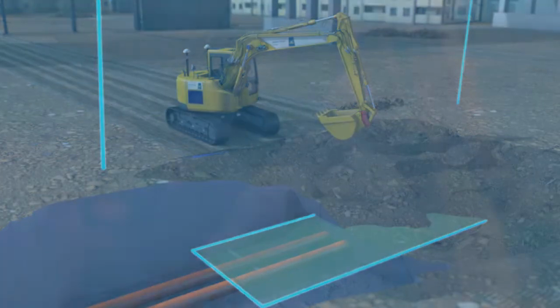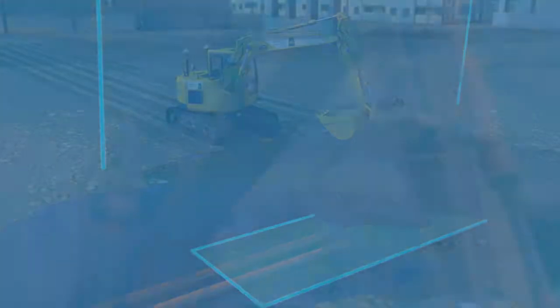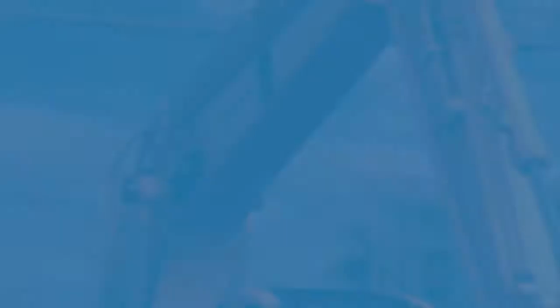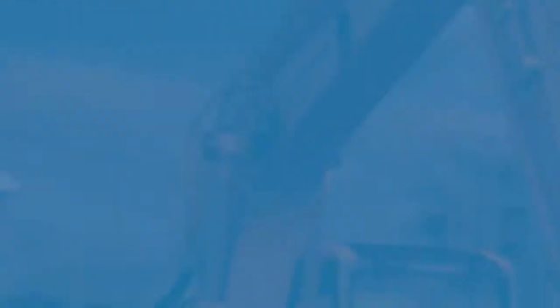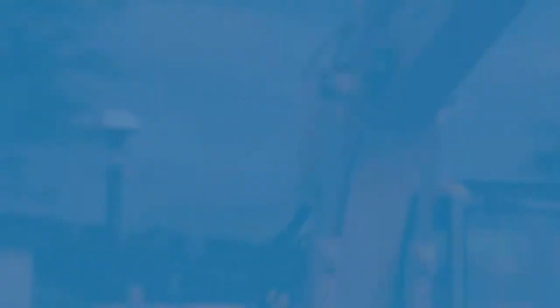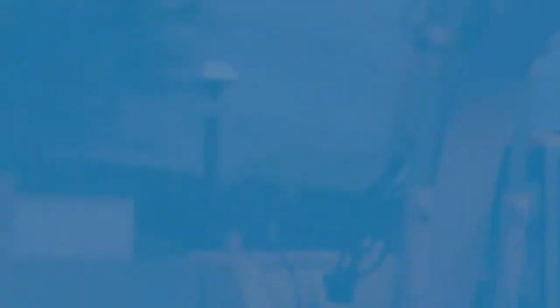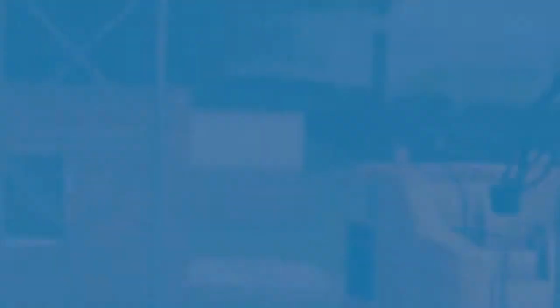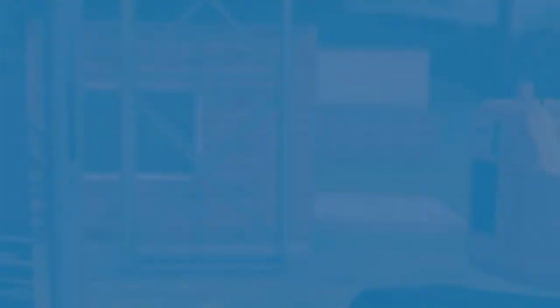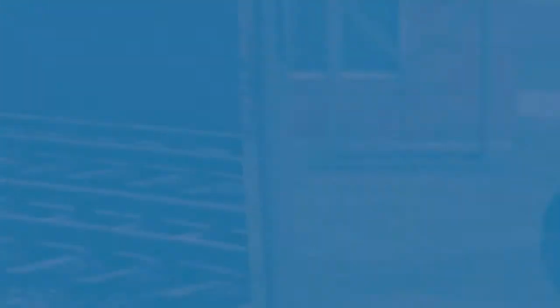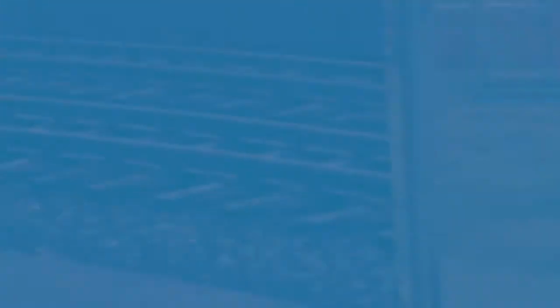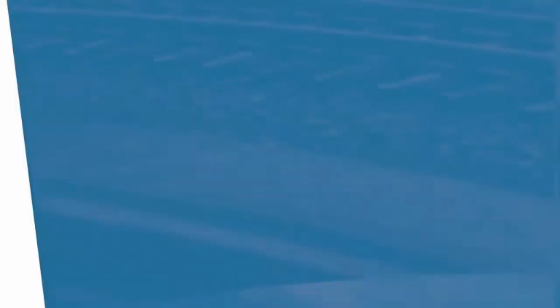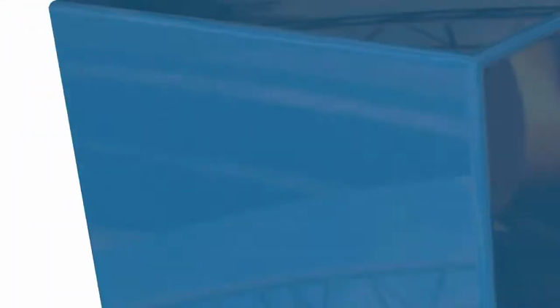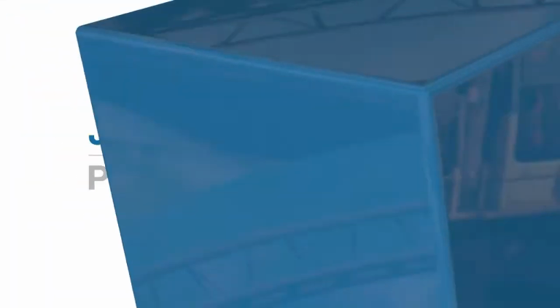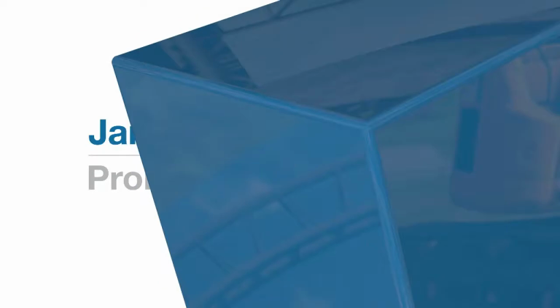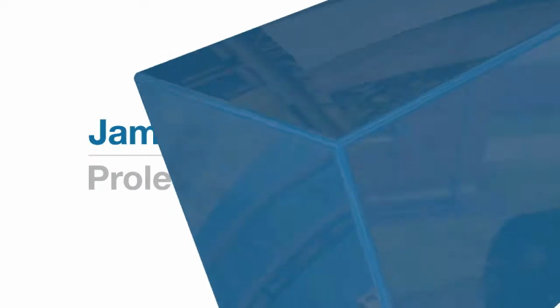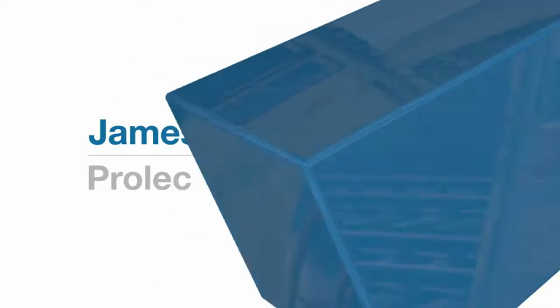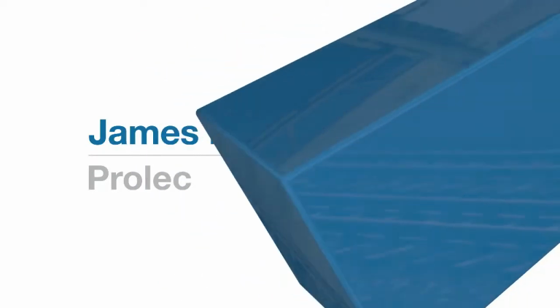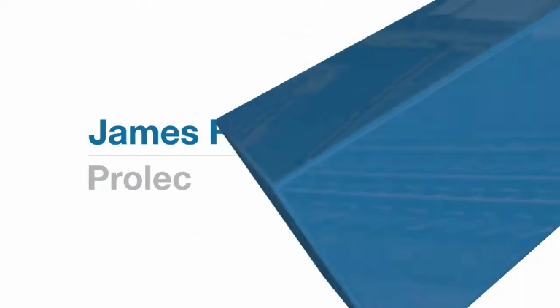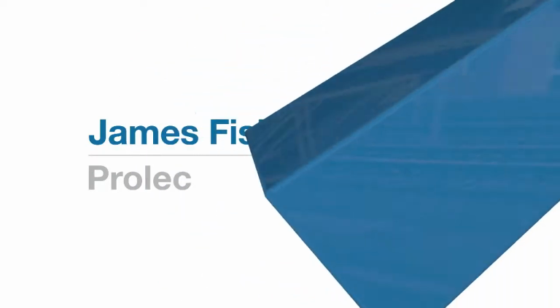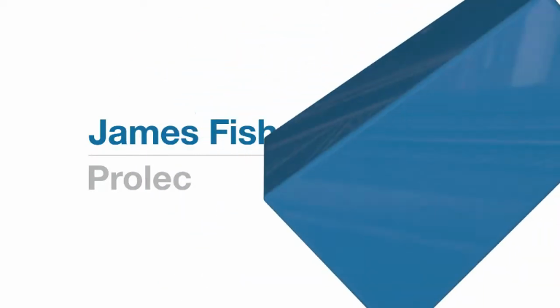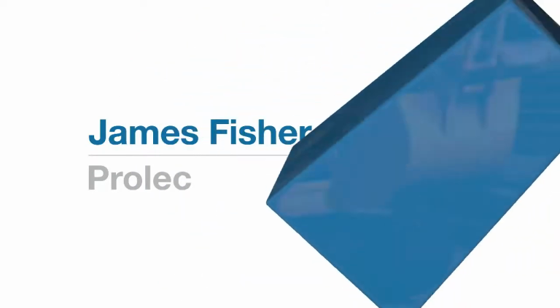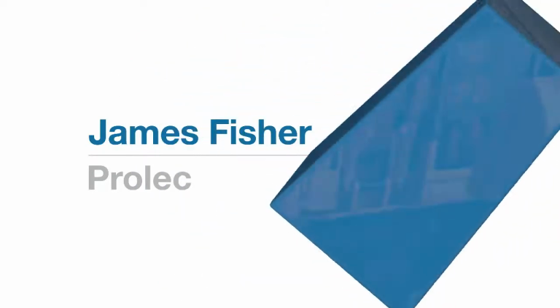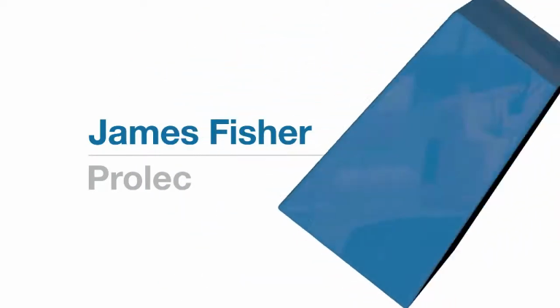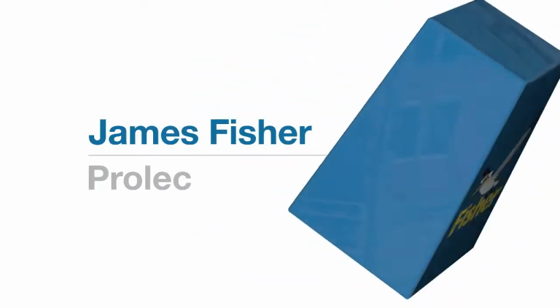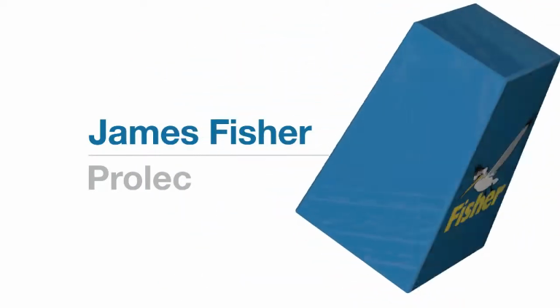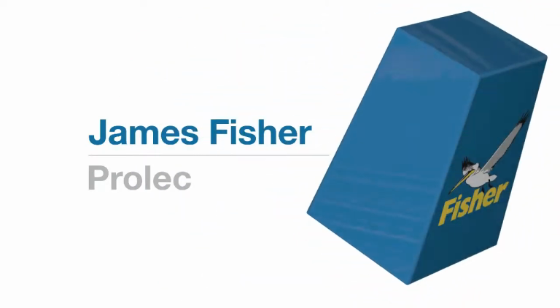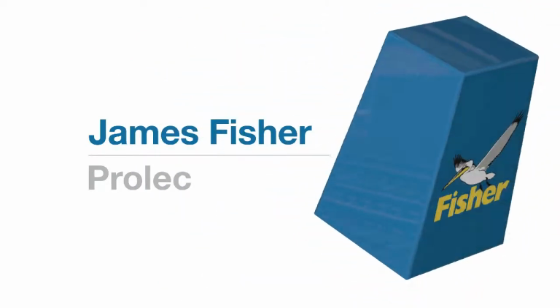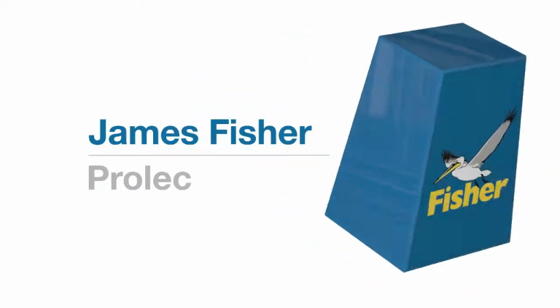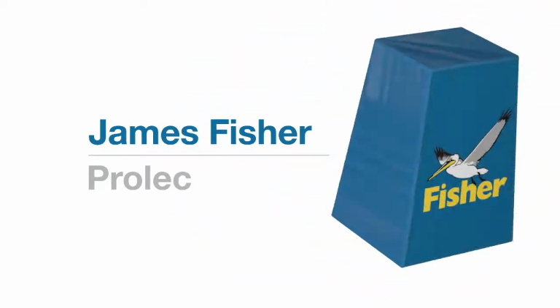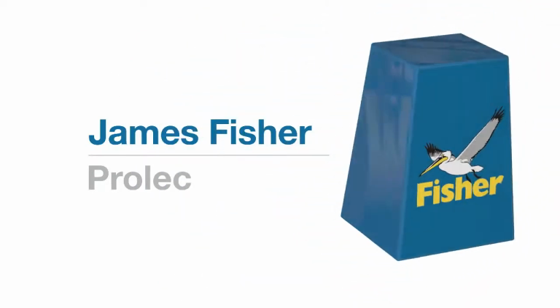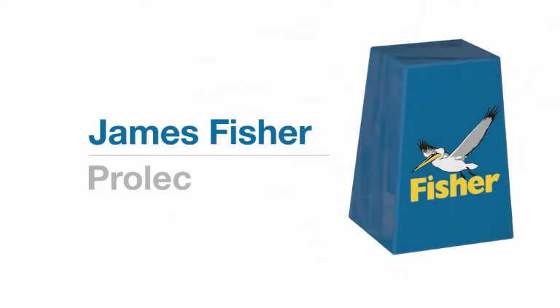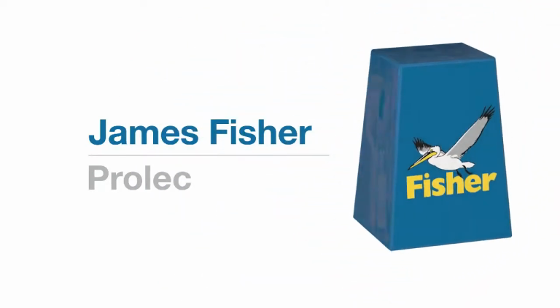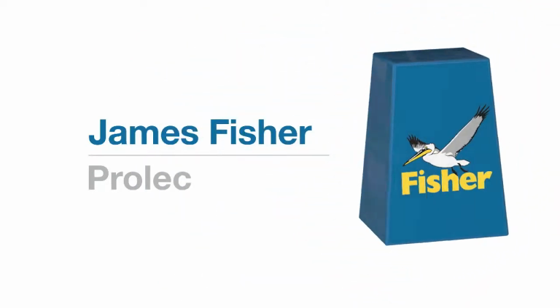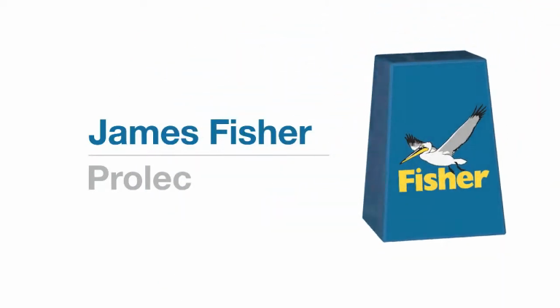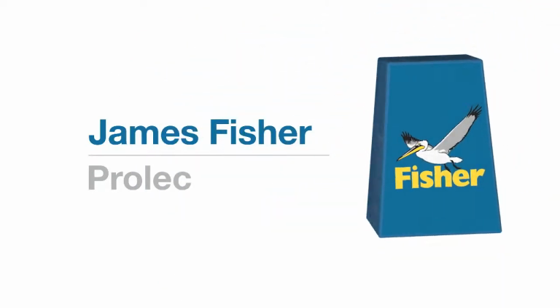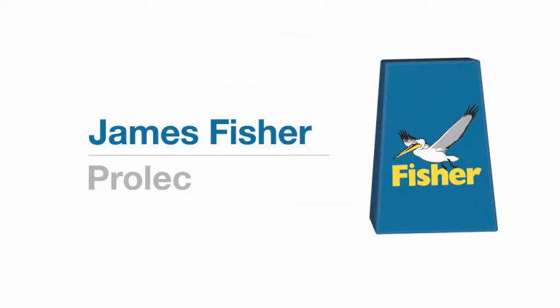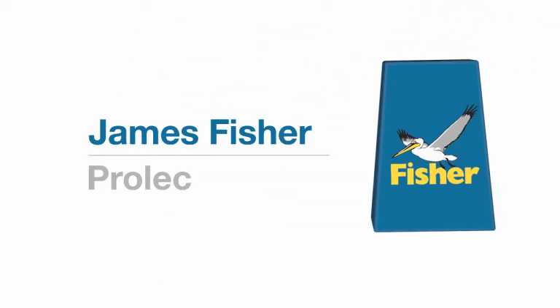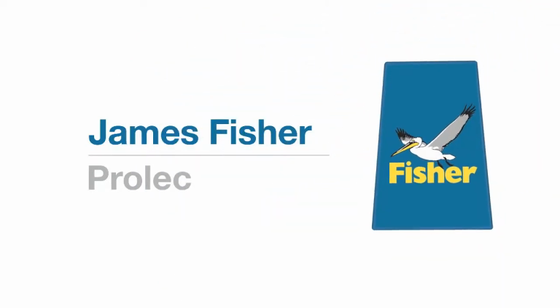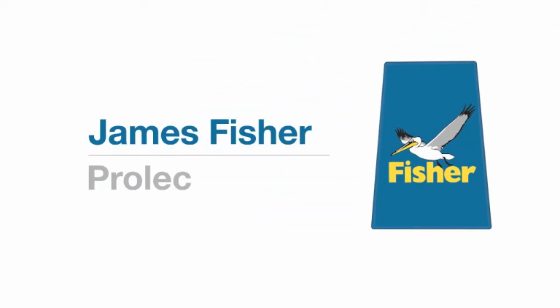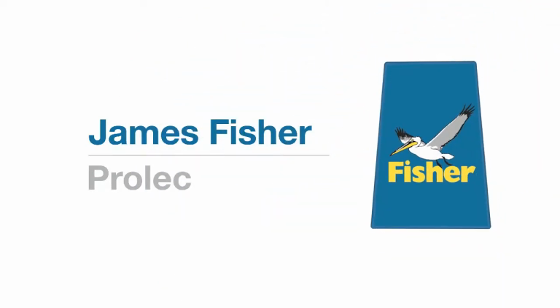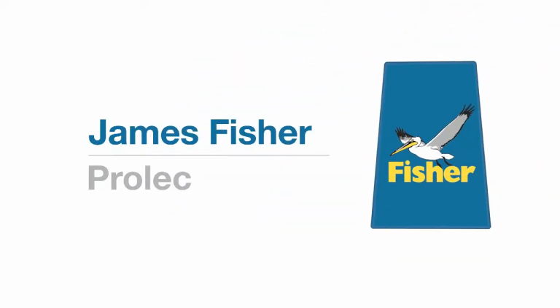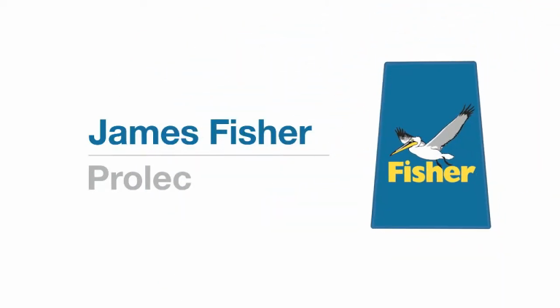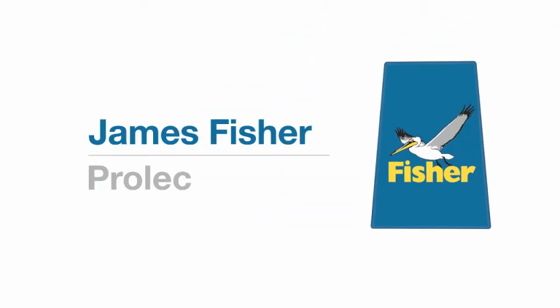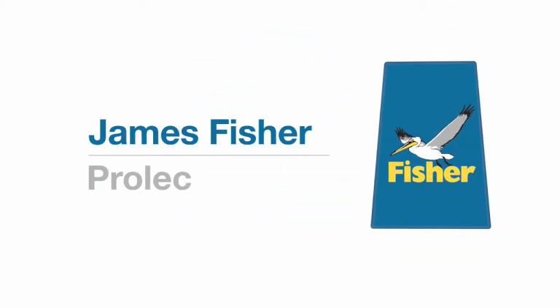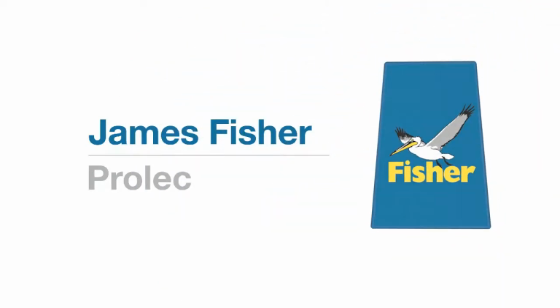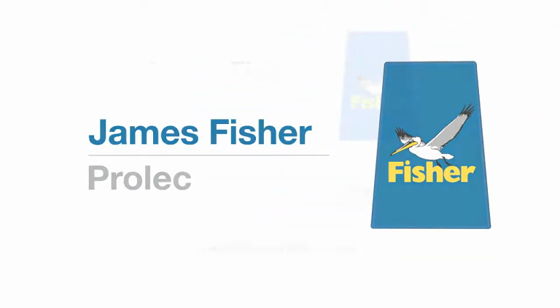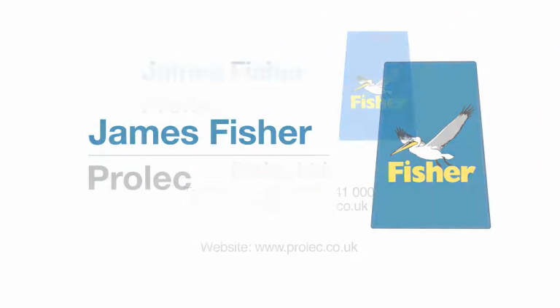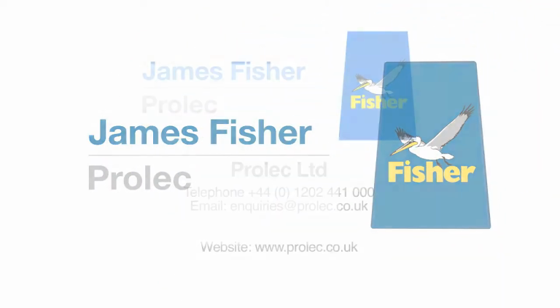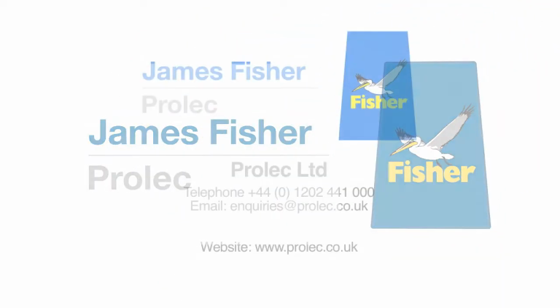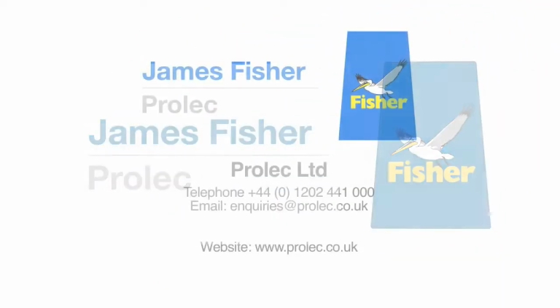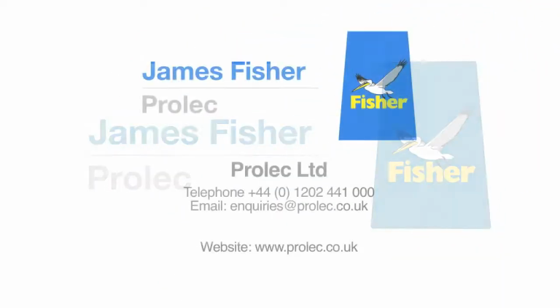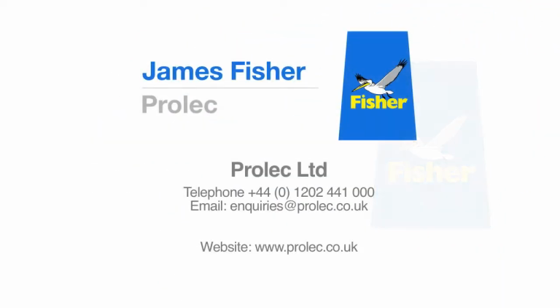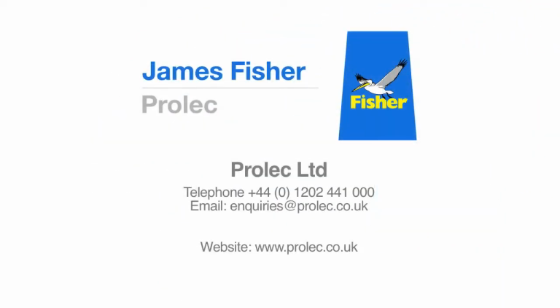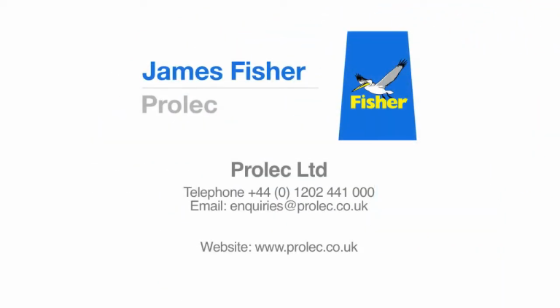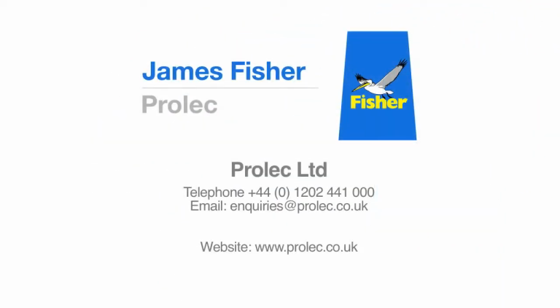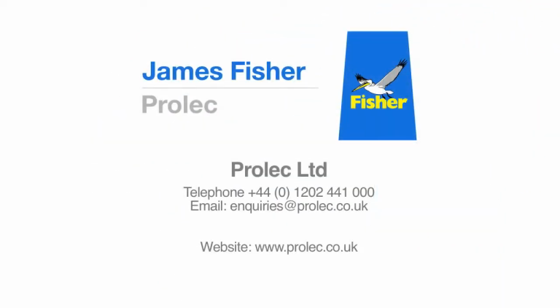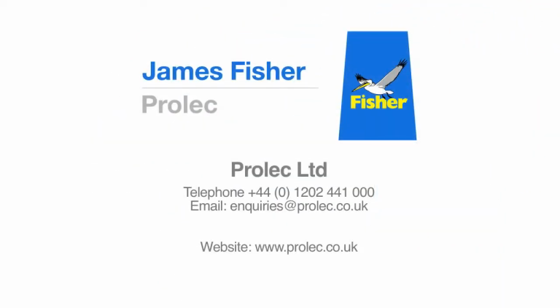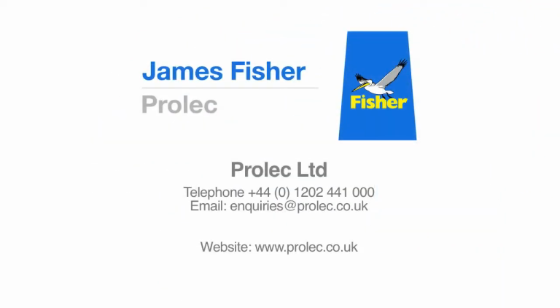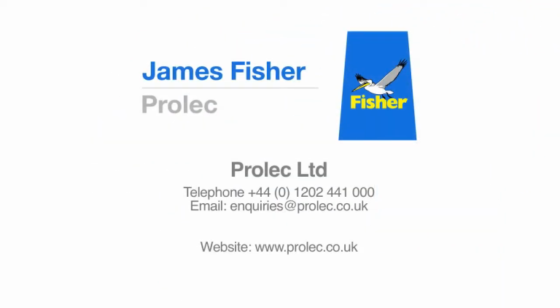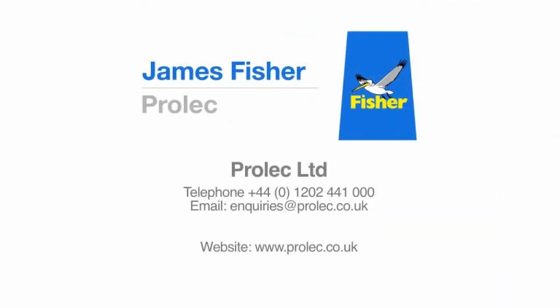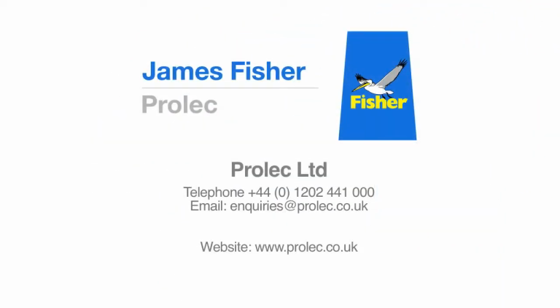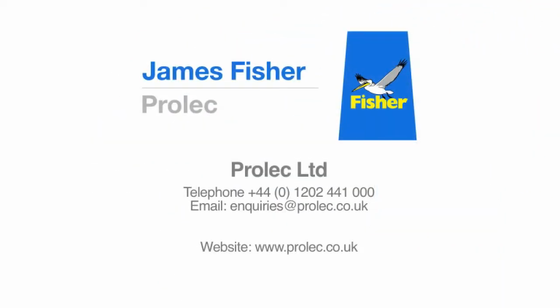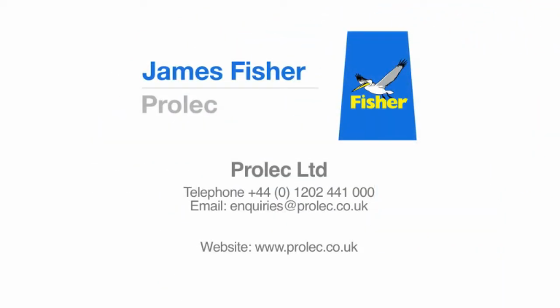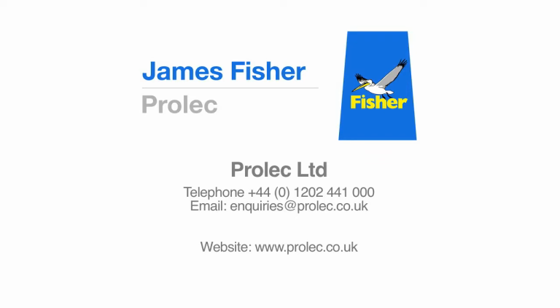Revolutionize your construction site's operations in confidence with Prolex PMX solution.